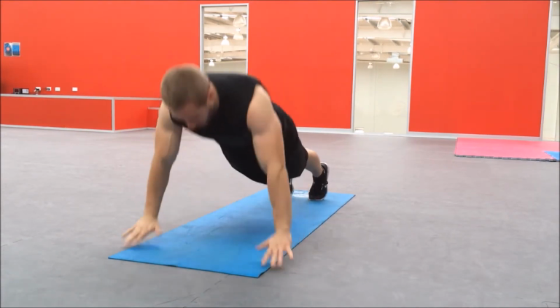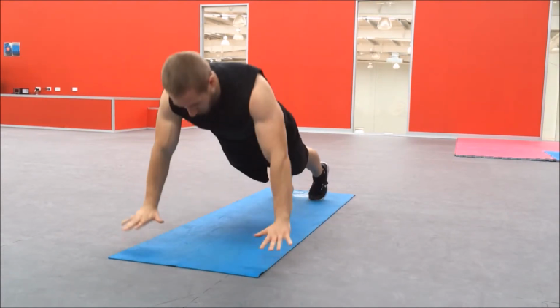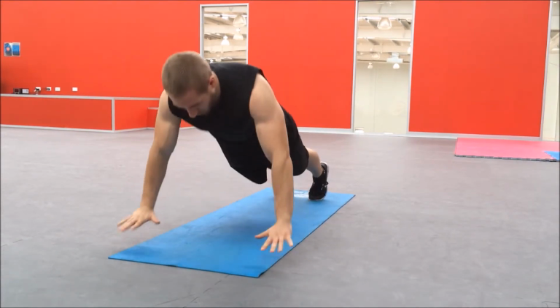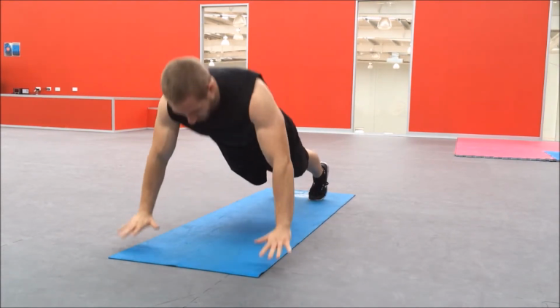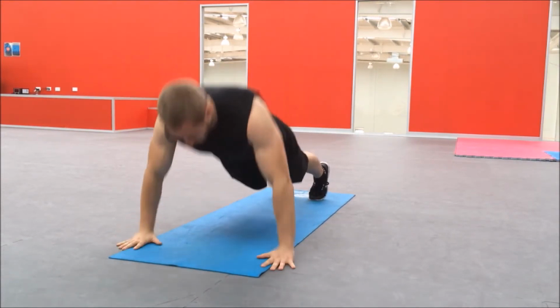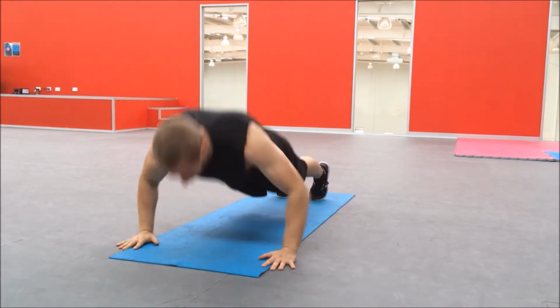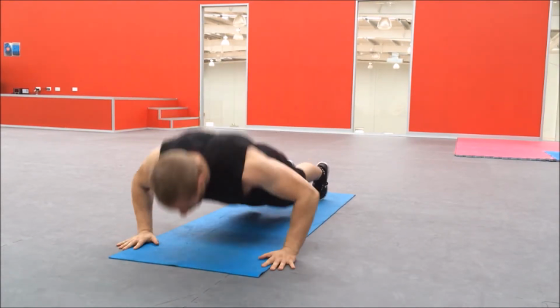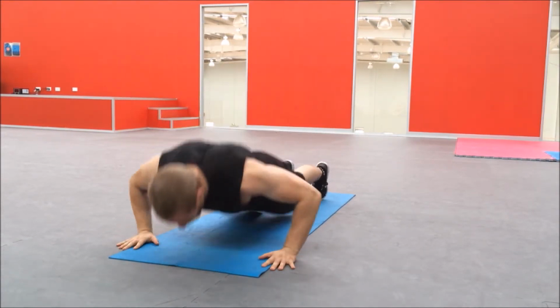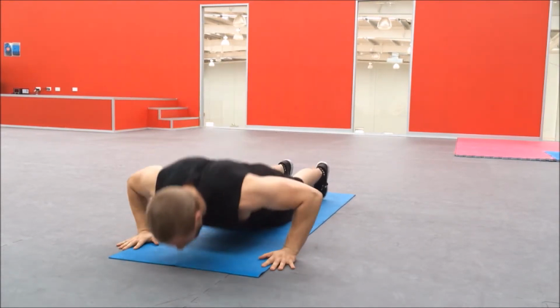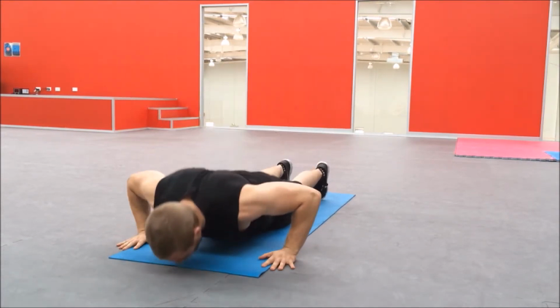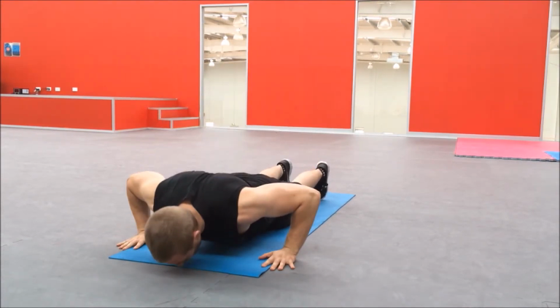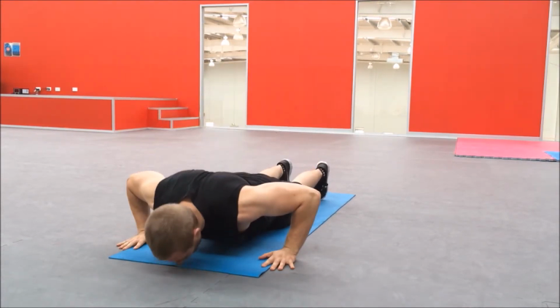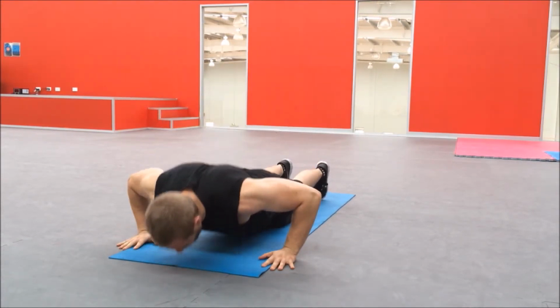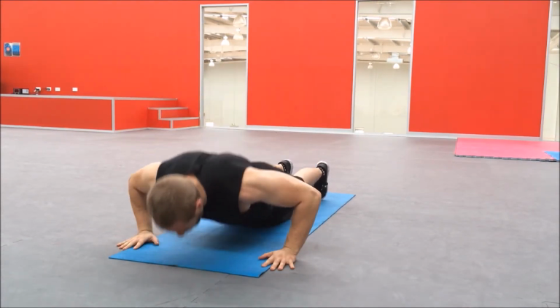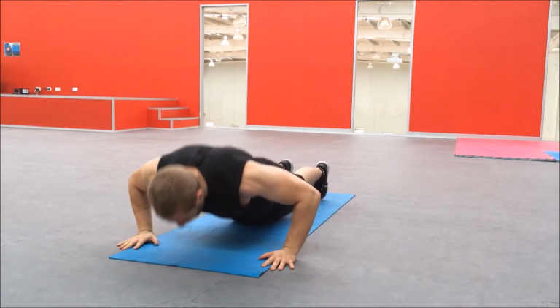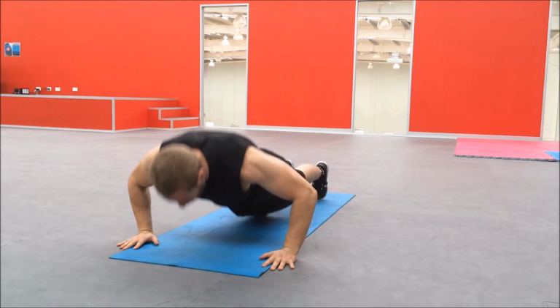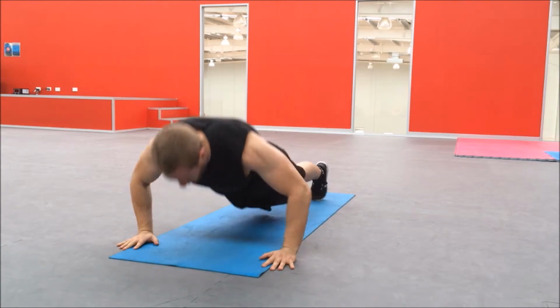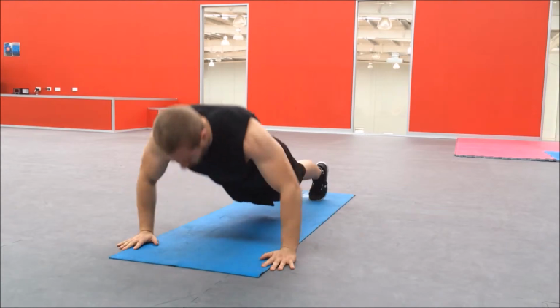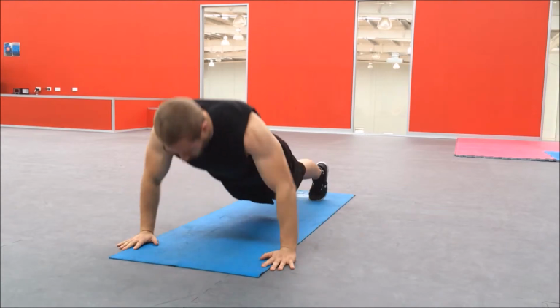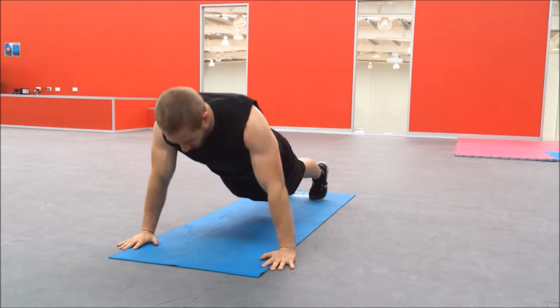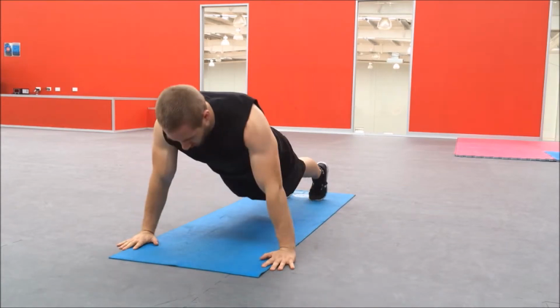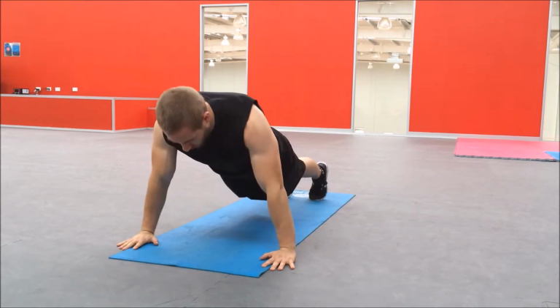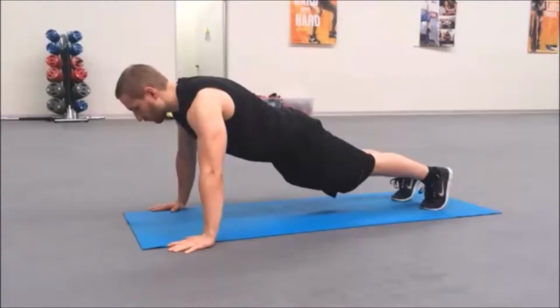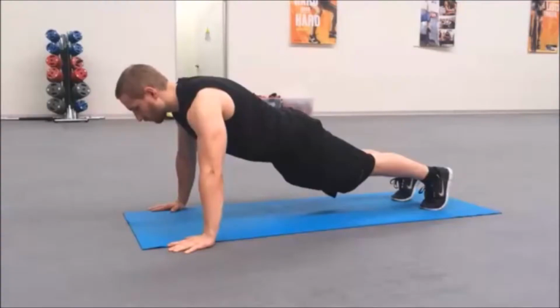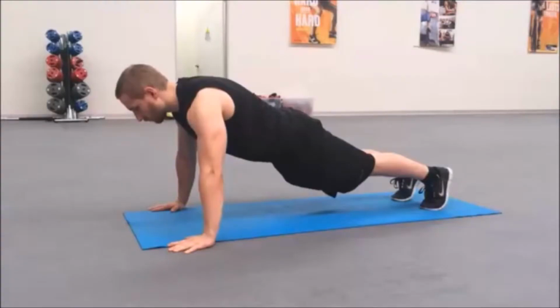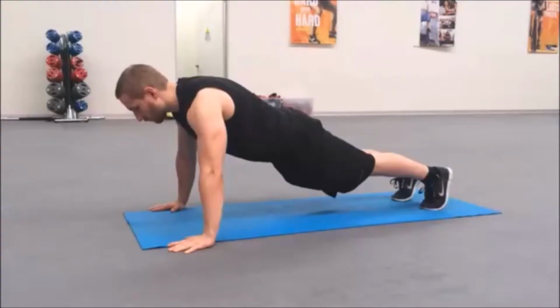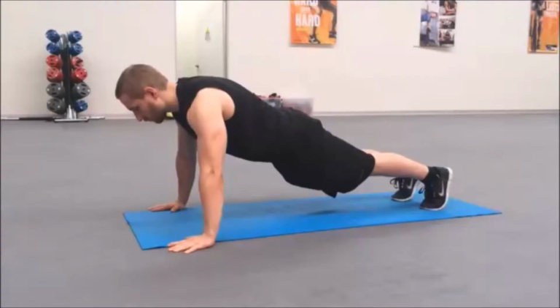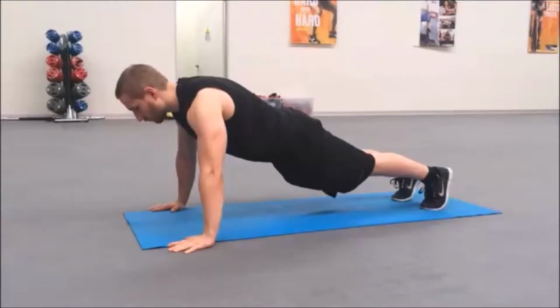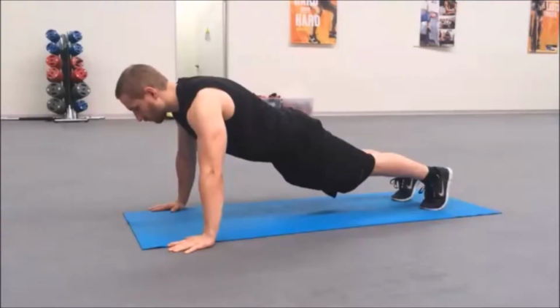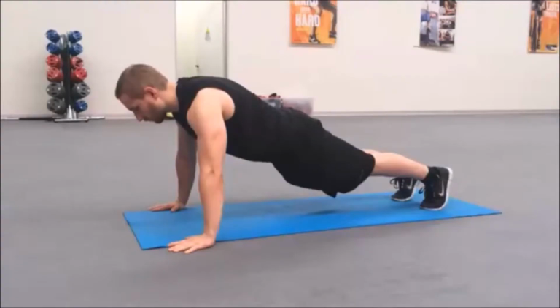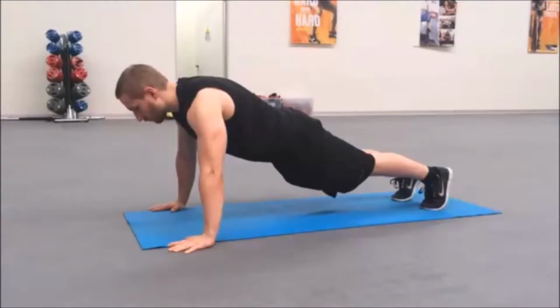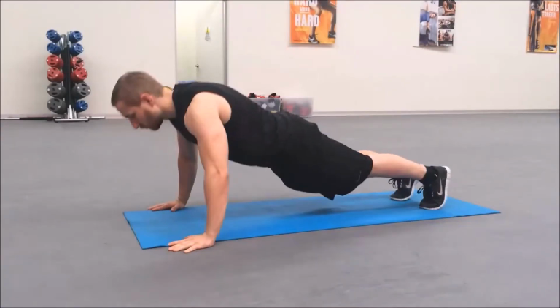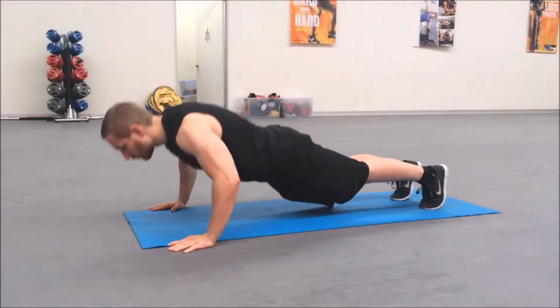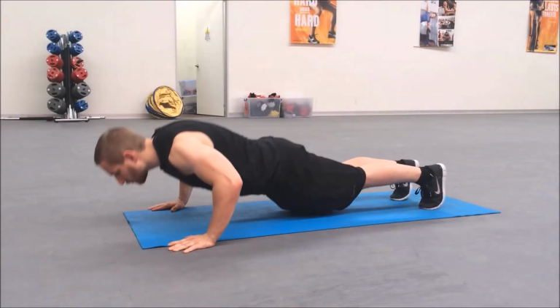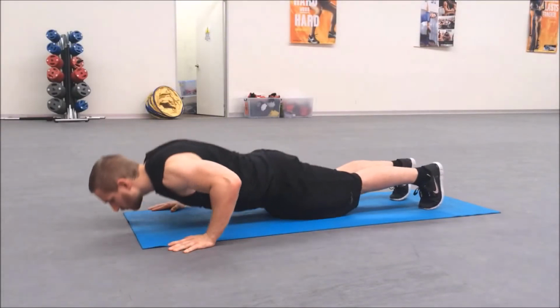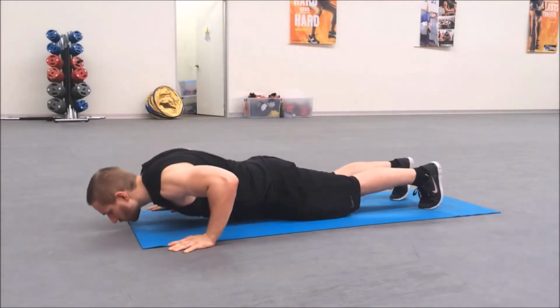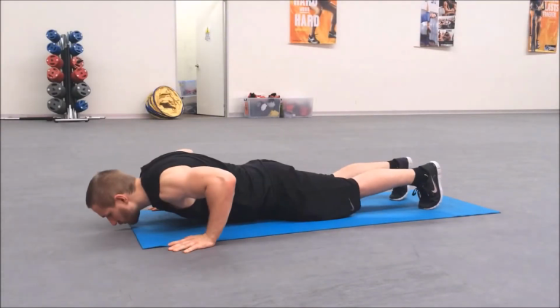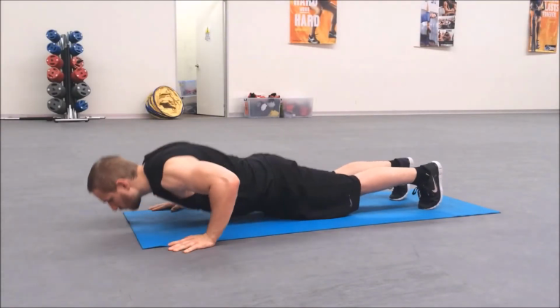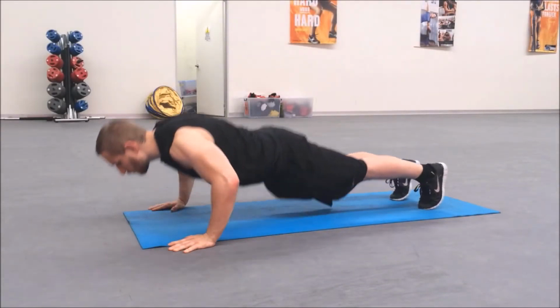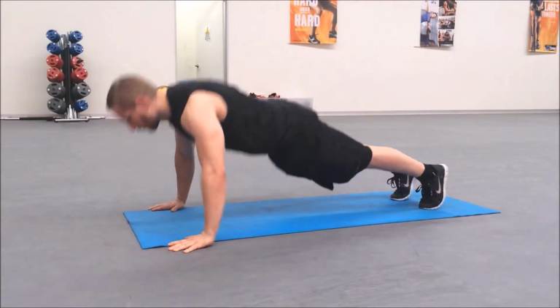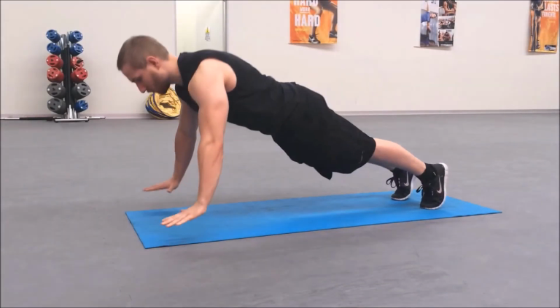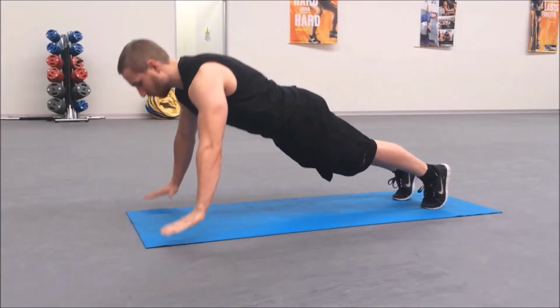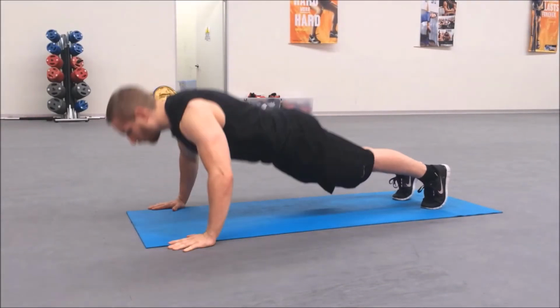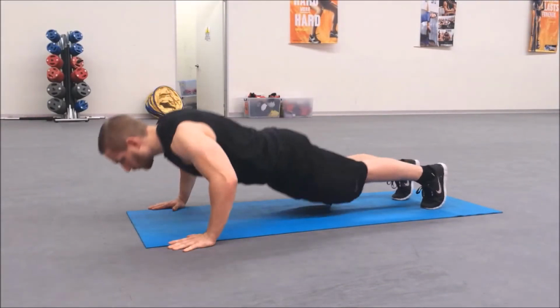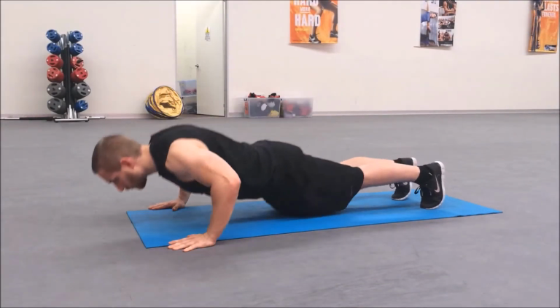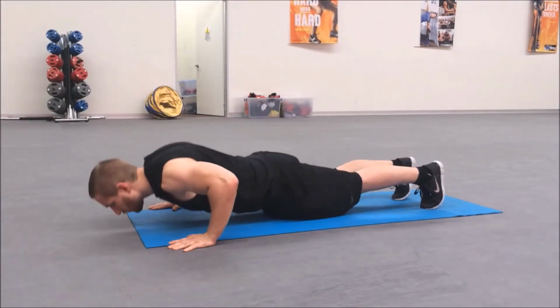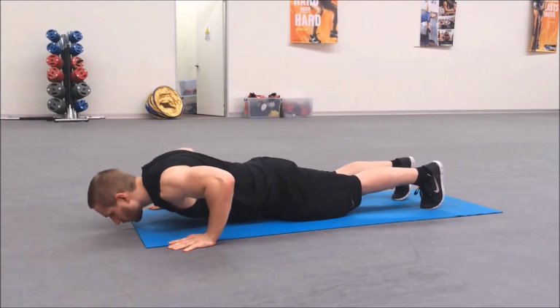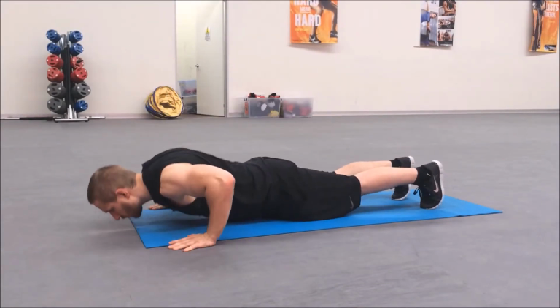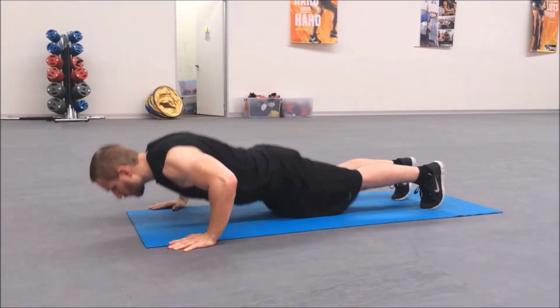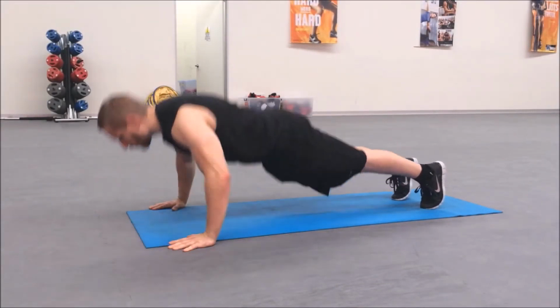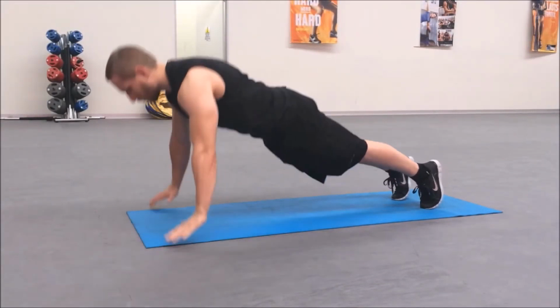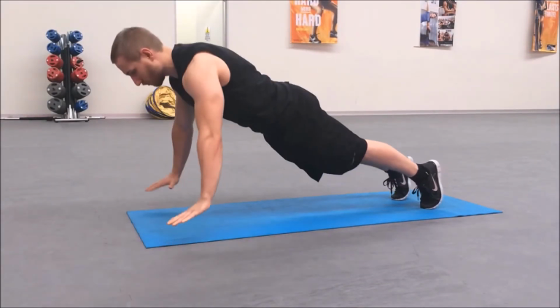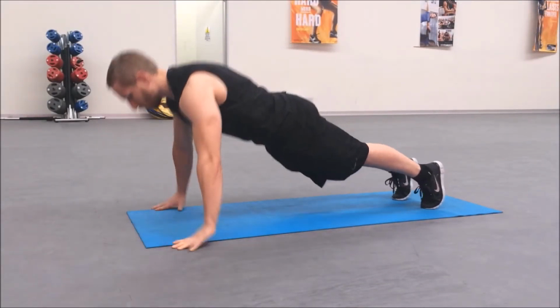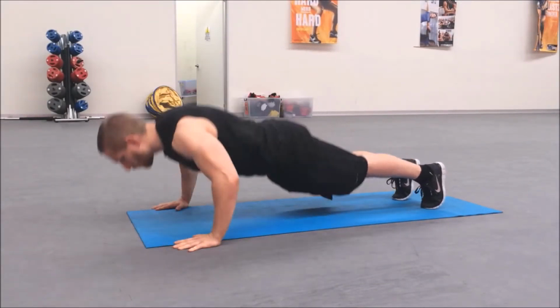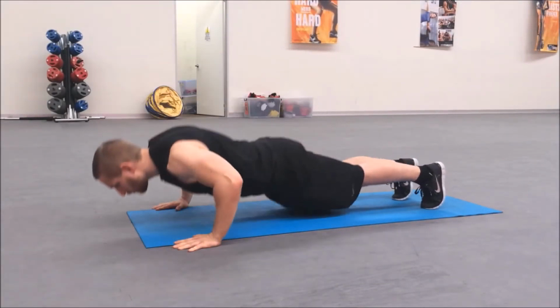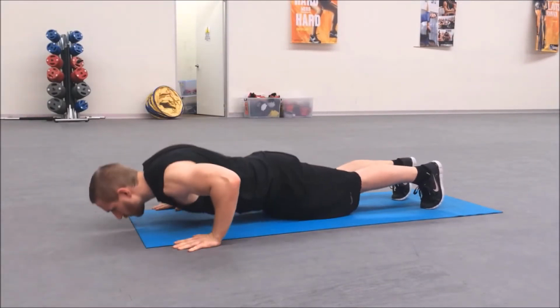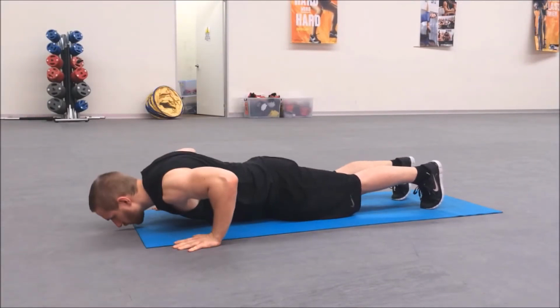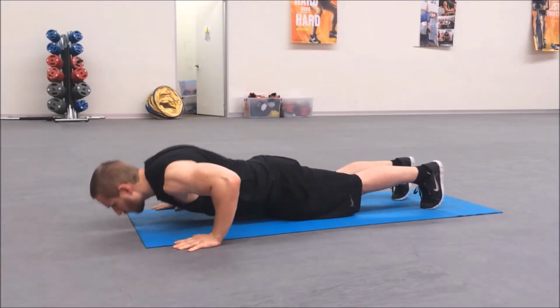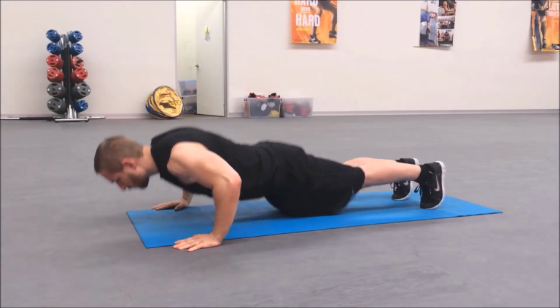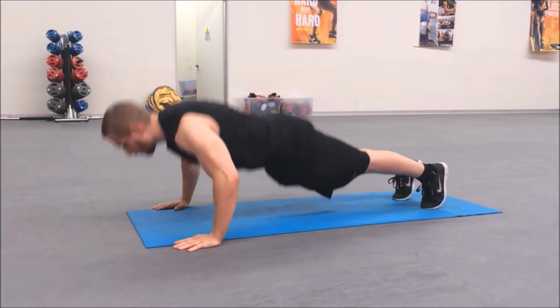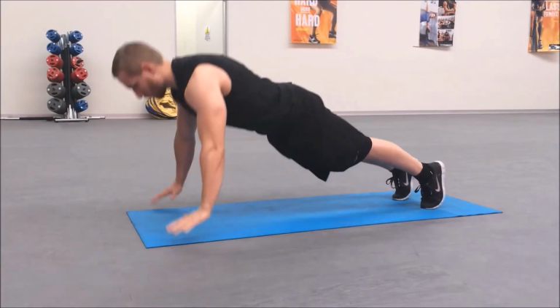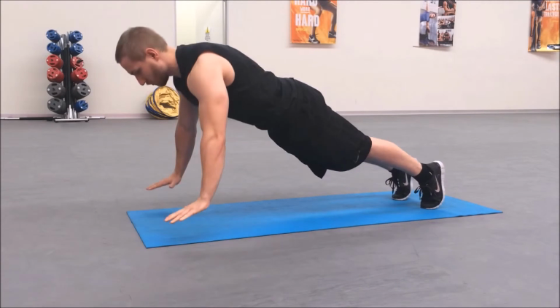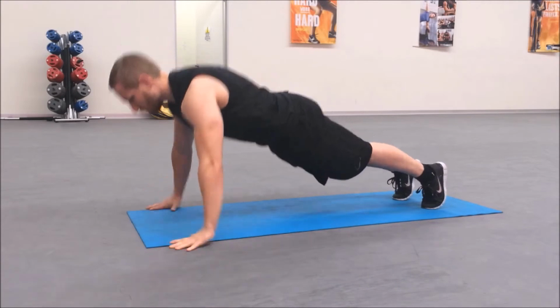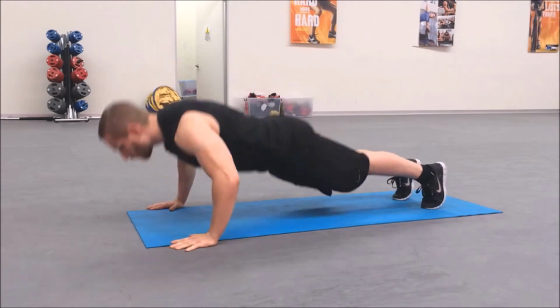You want to explode up so that your hands come off the ground, exhaling as you do this. Make sure to land back softly into the starting position.